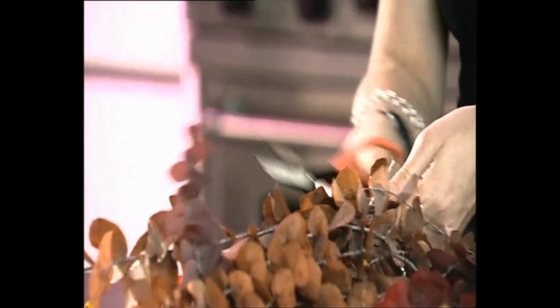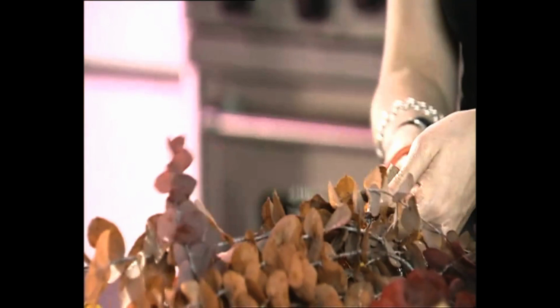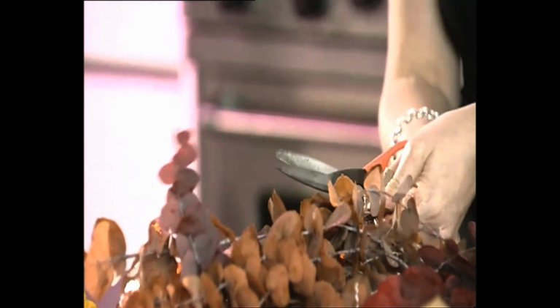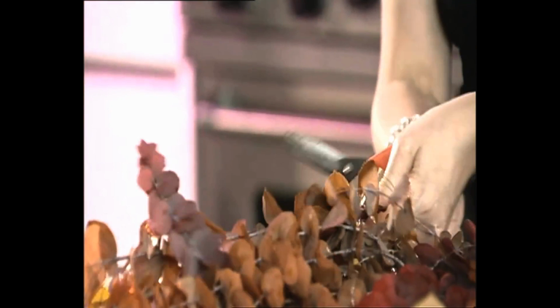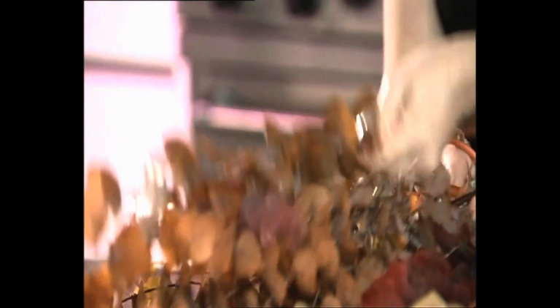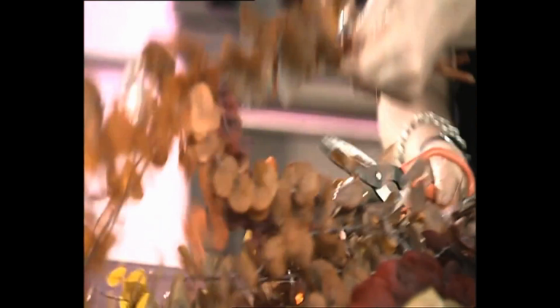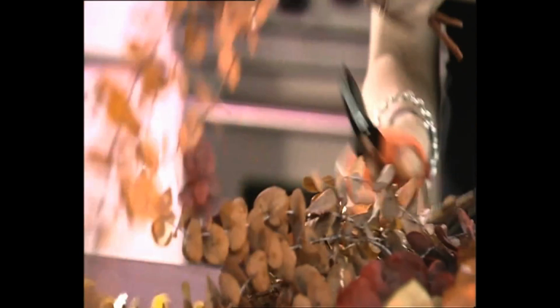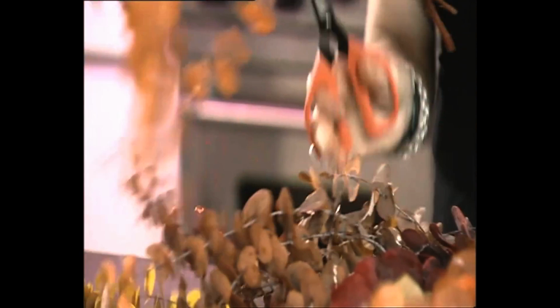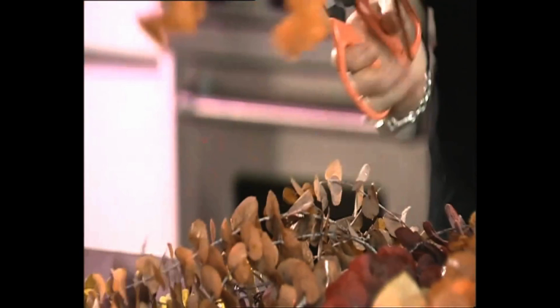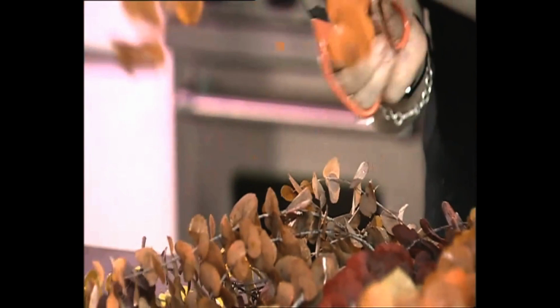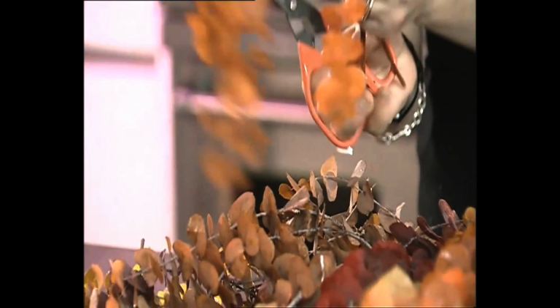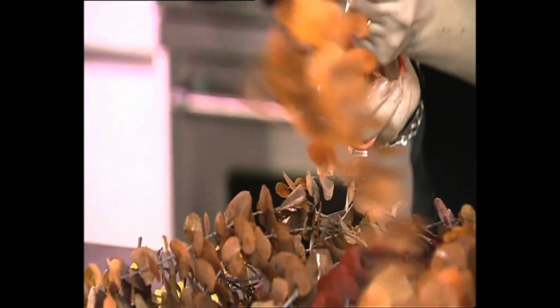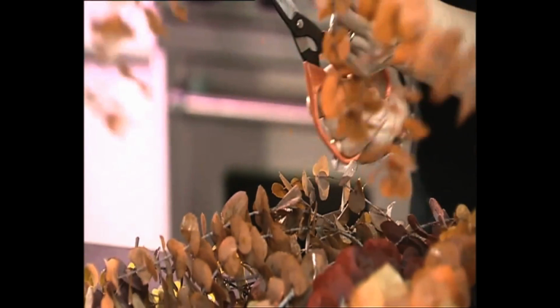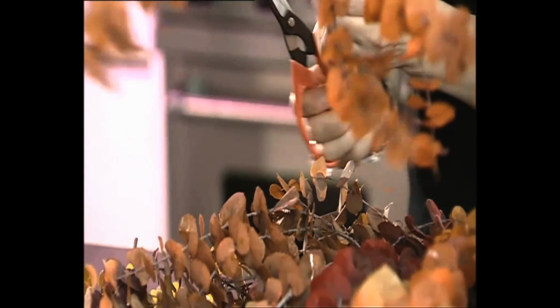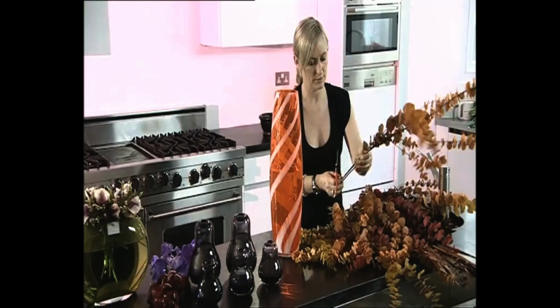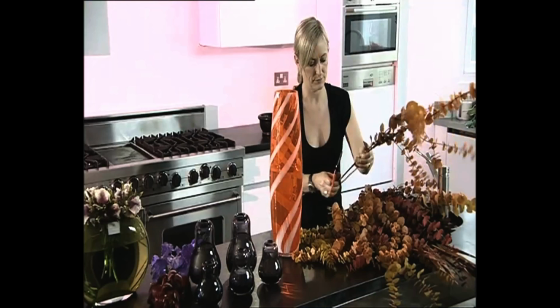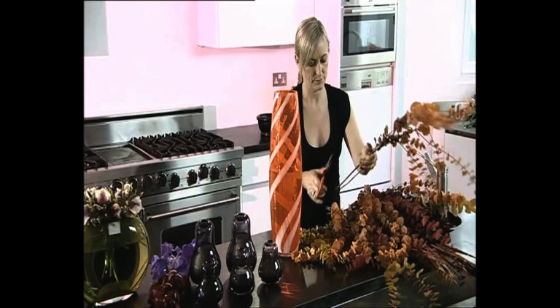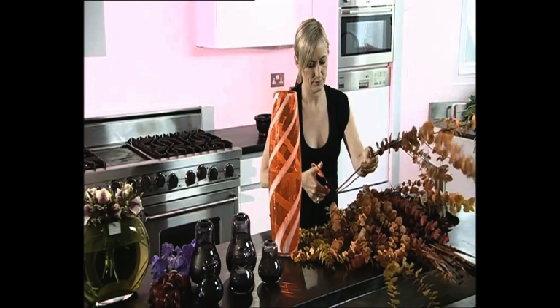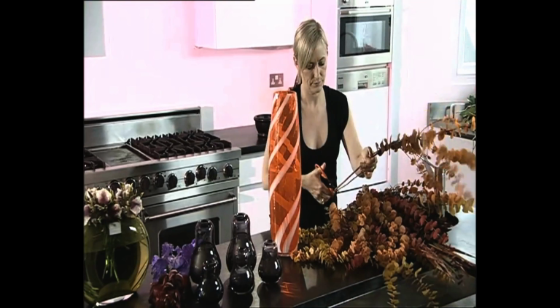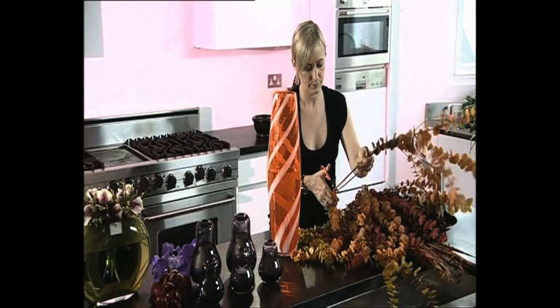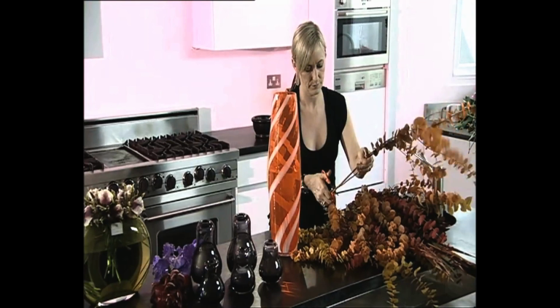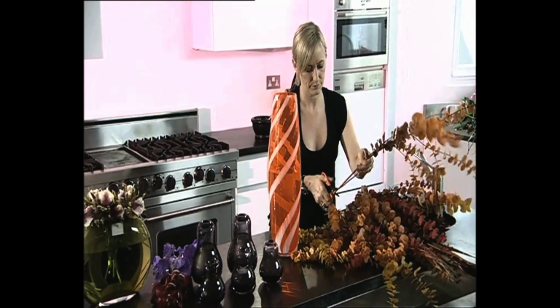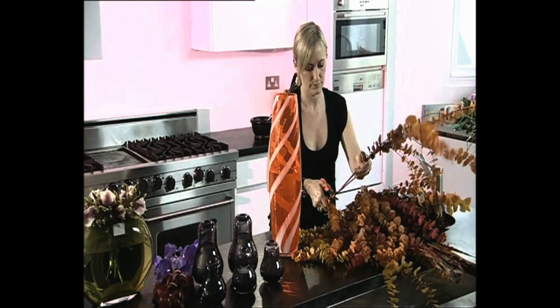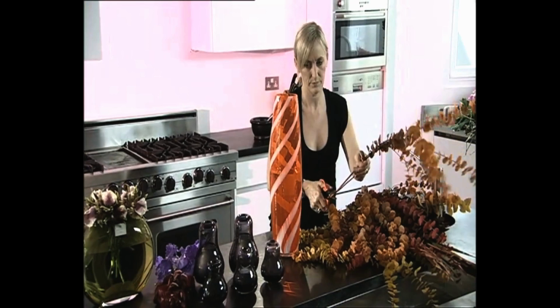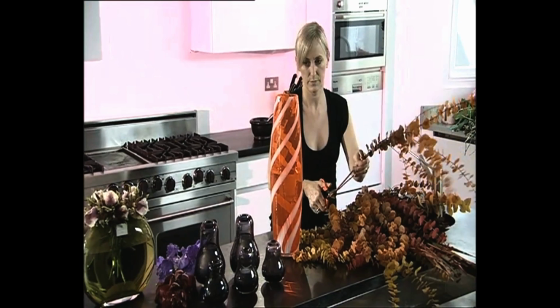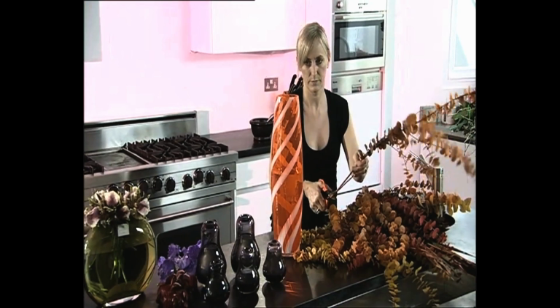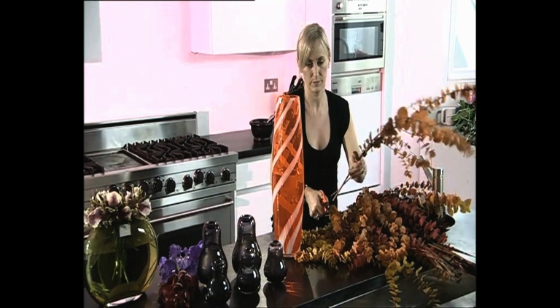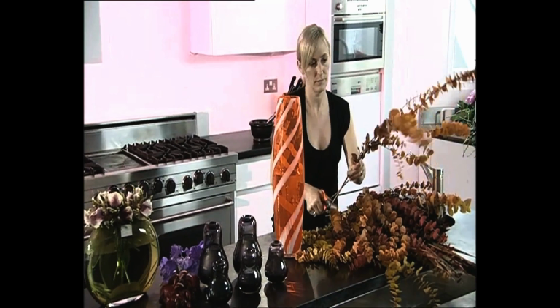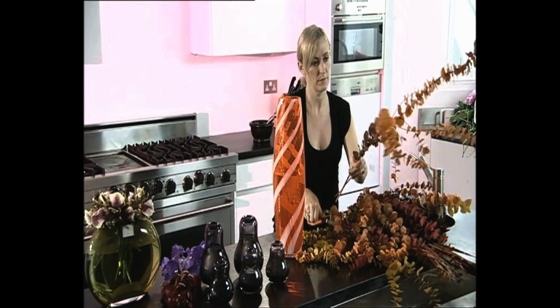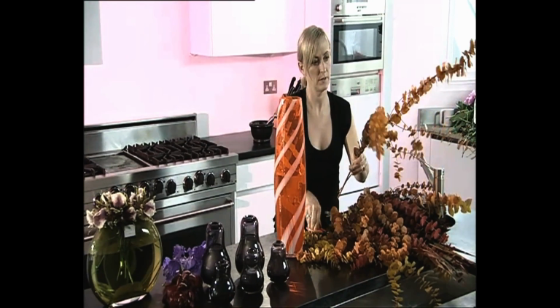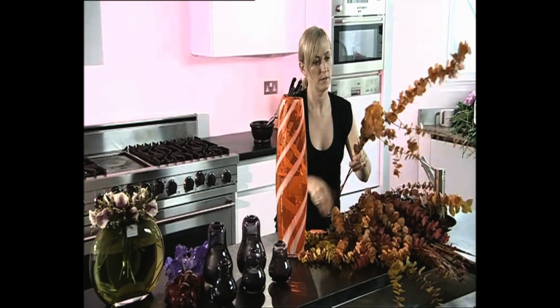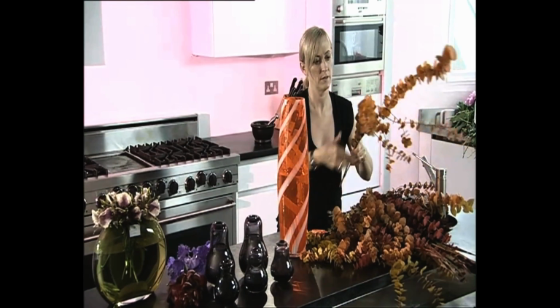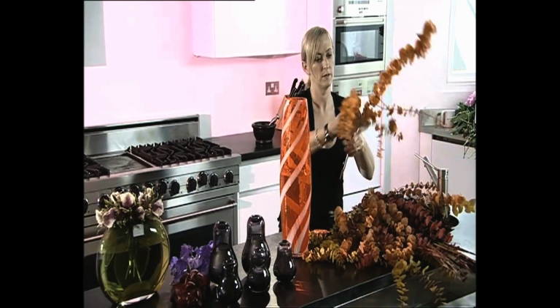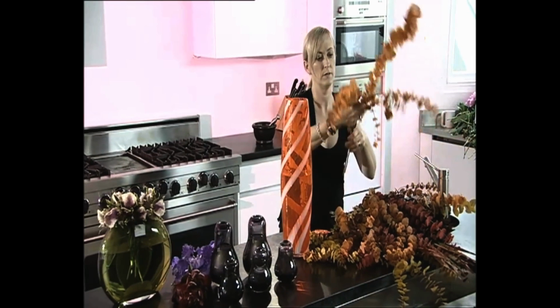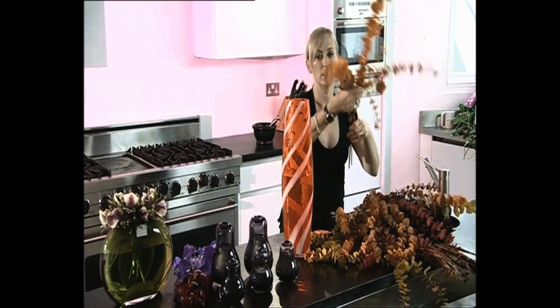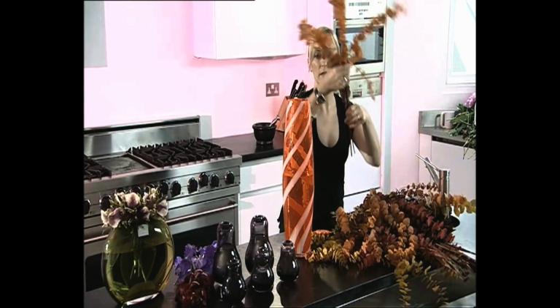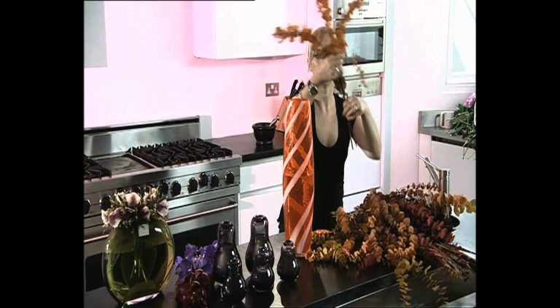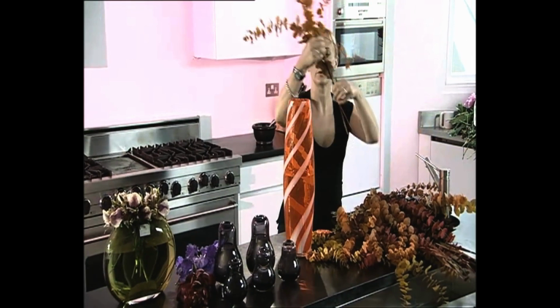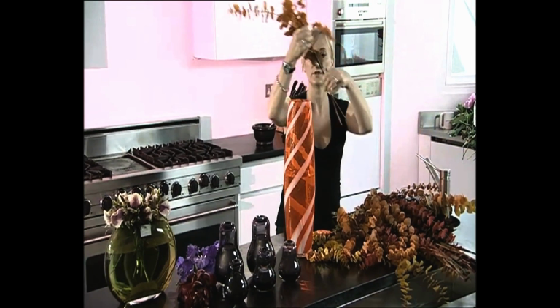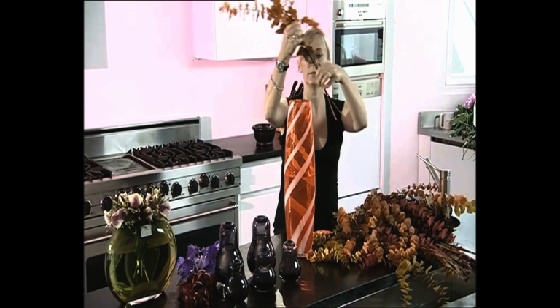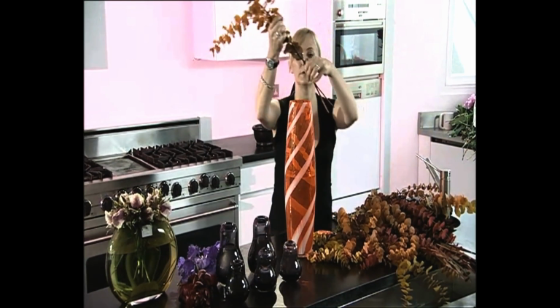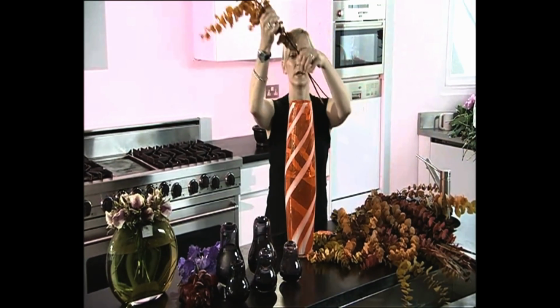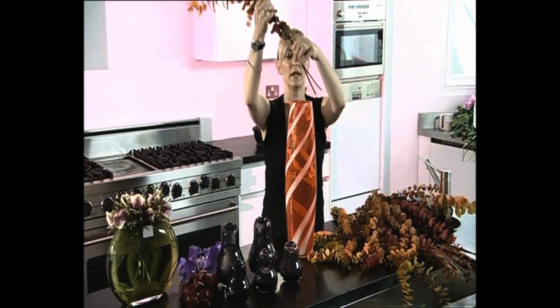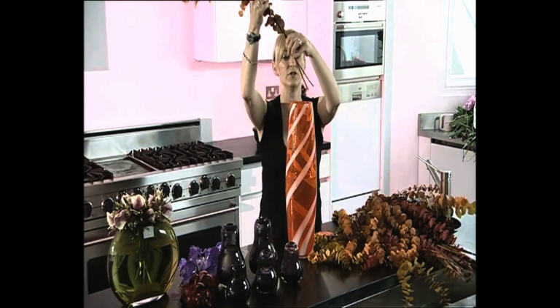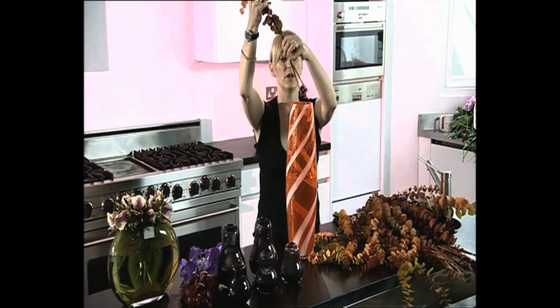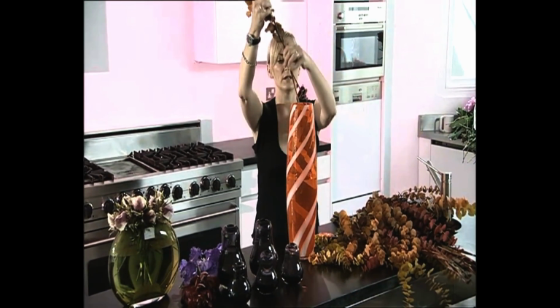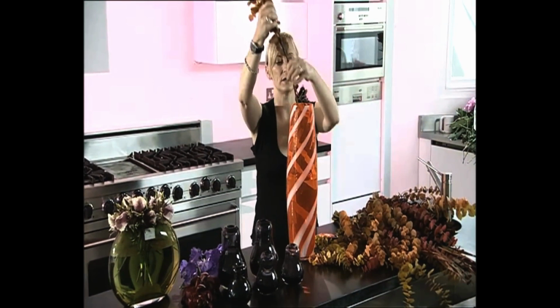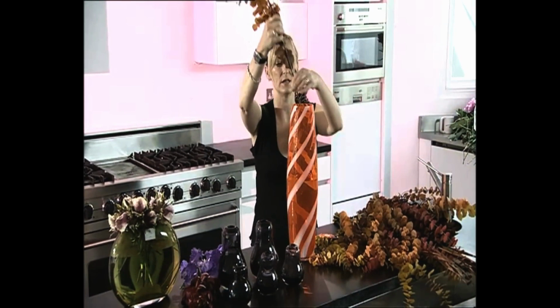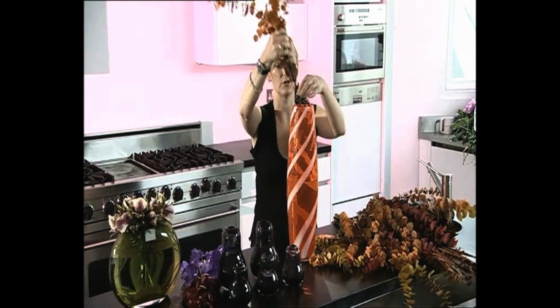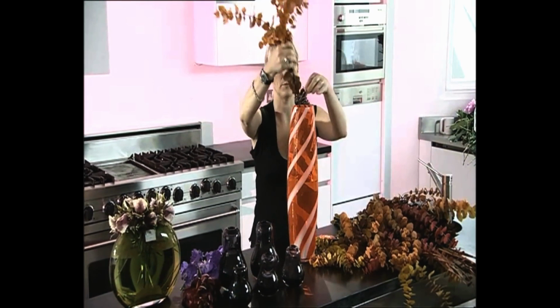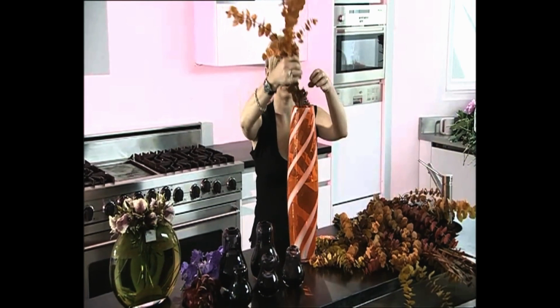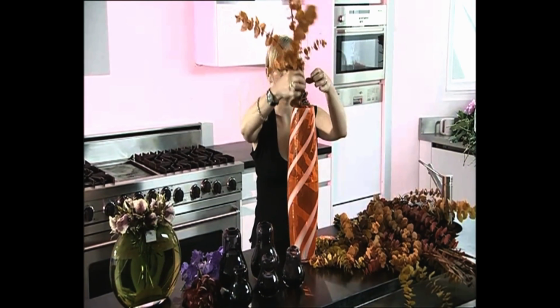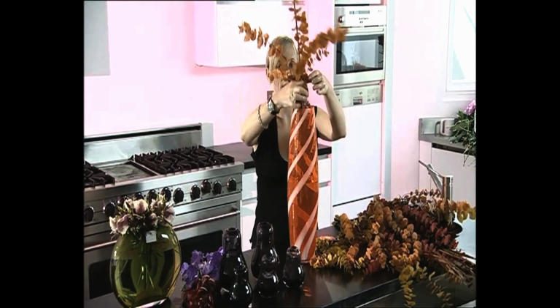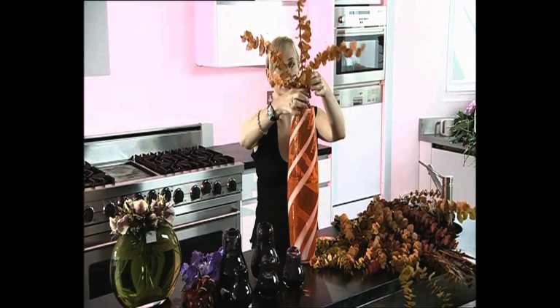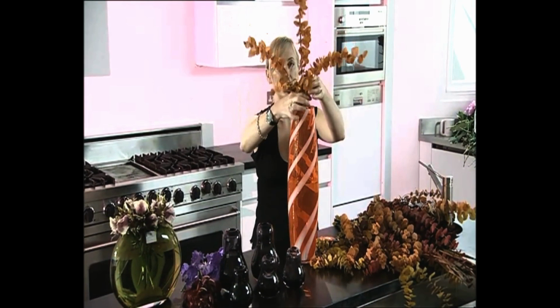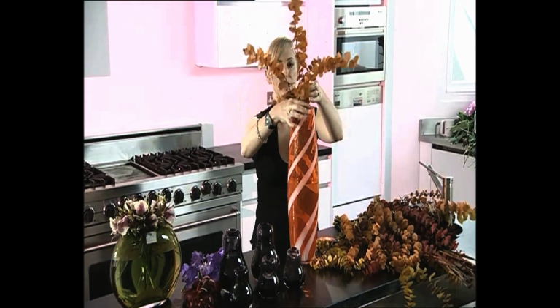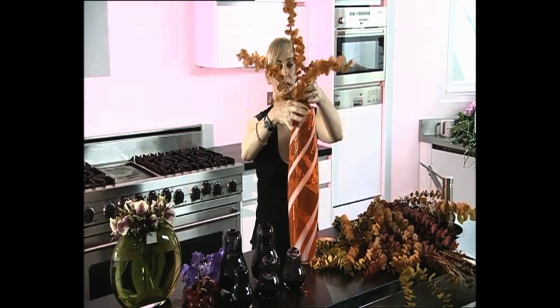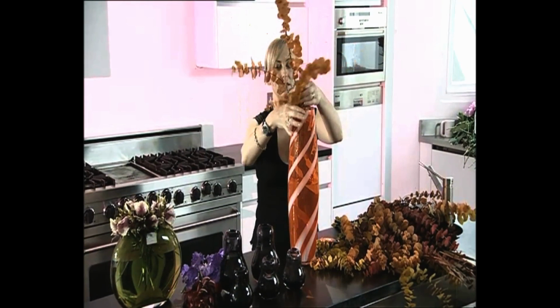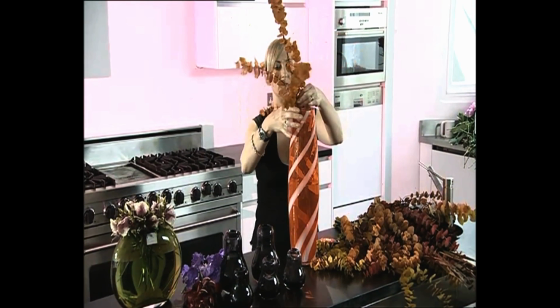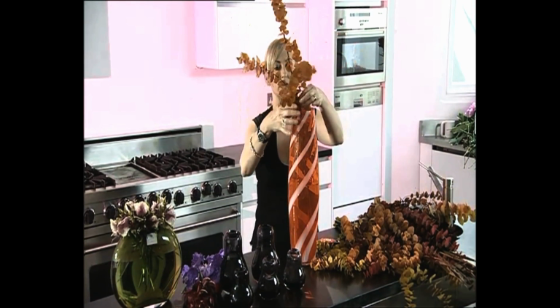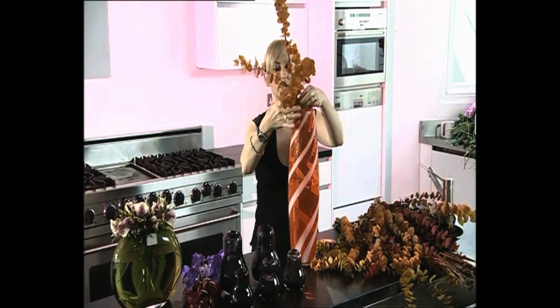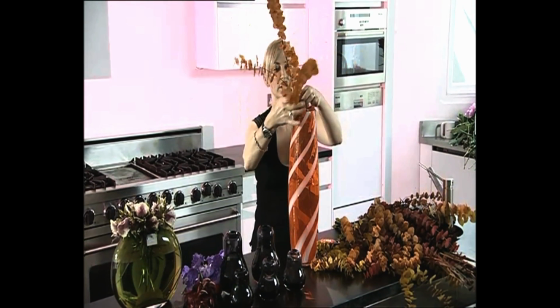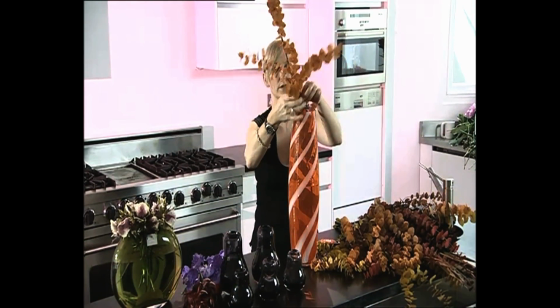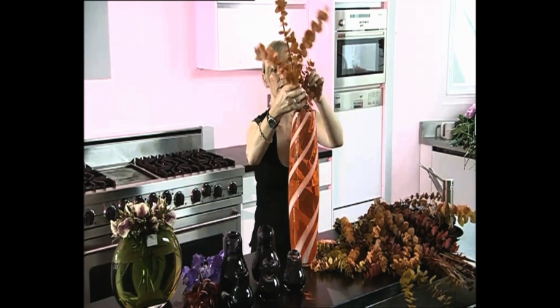And literally take those, cut the bottoms, and just put that down into the vase.